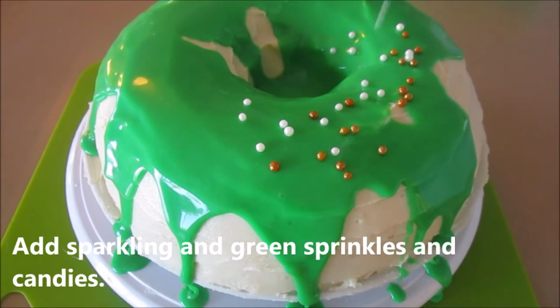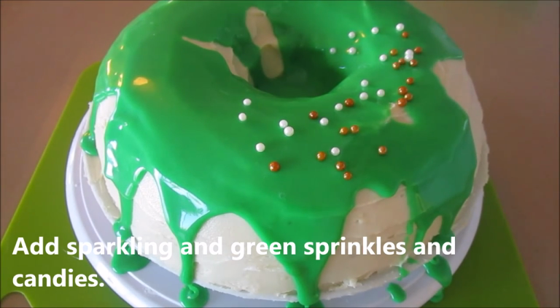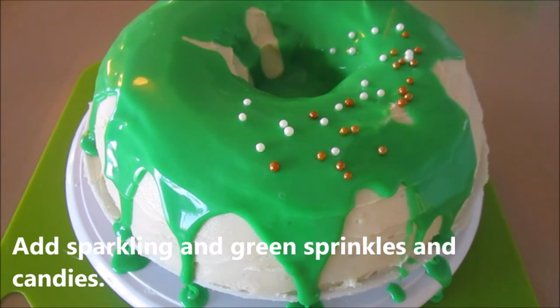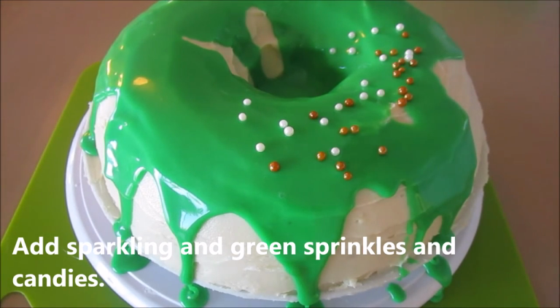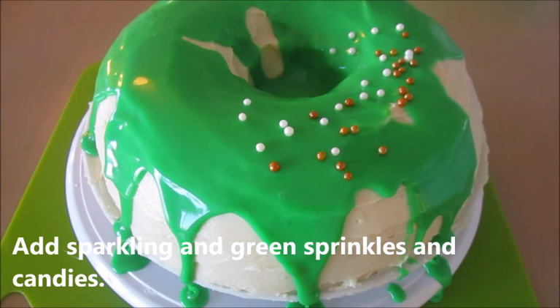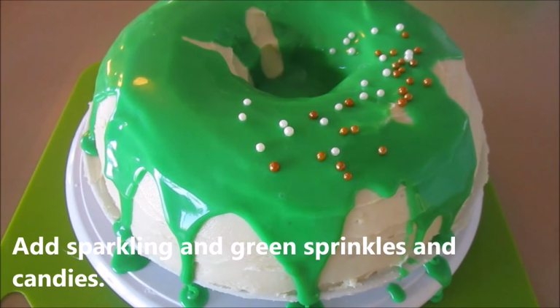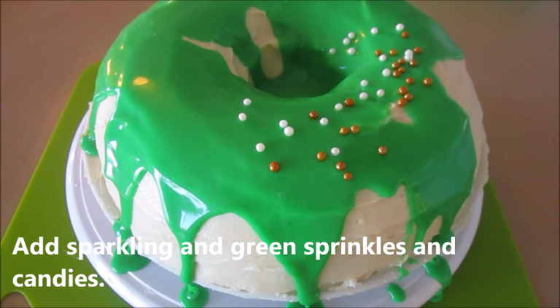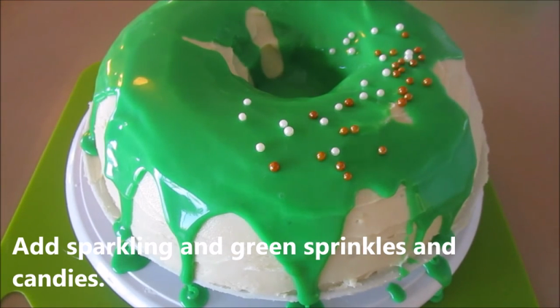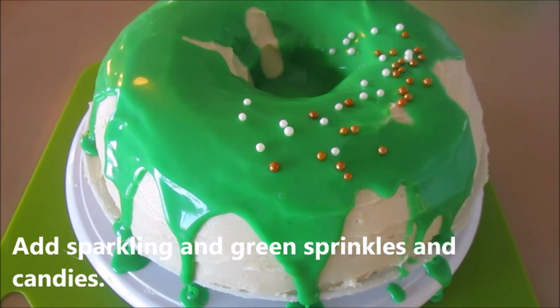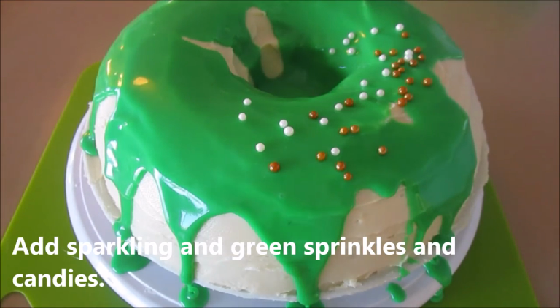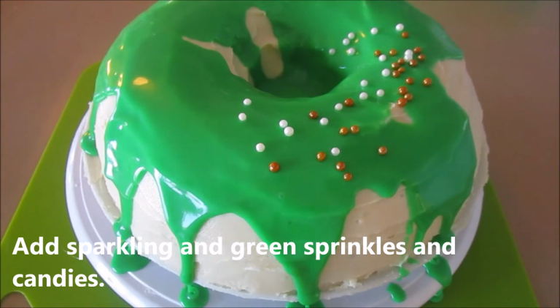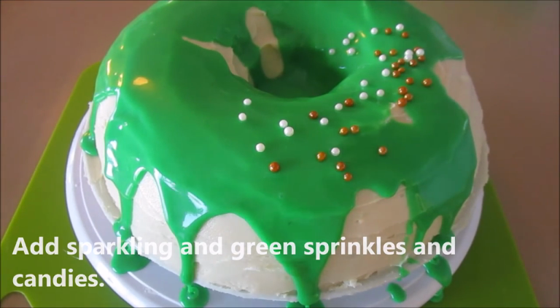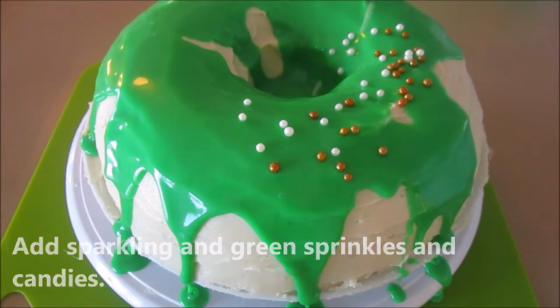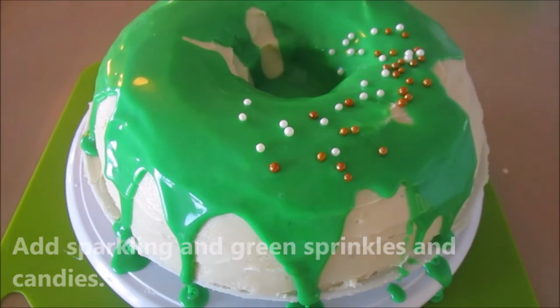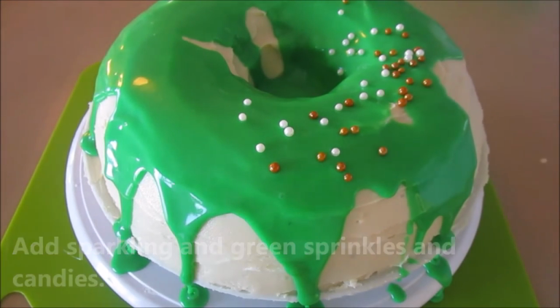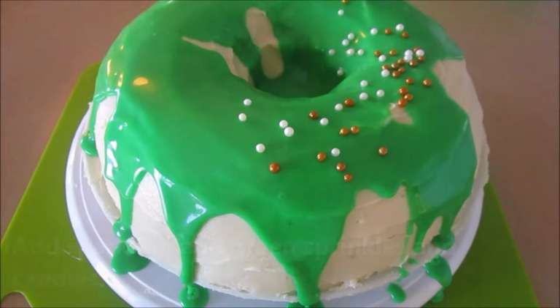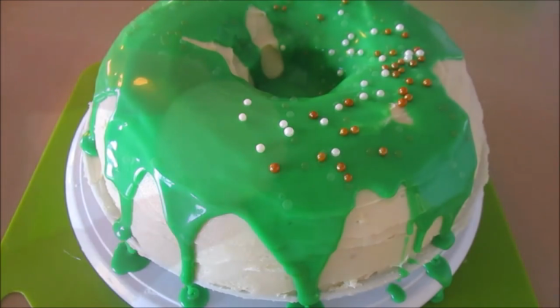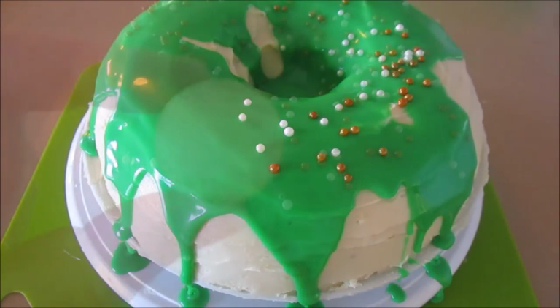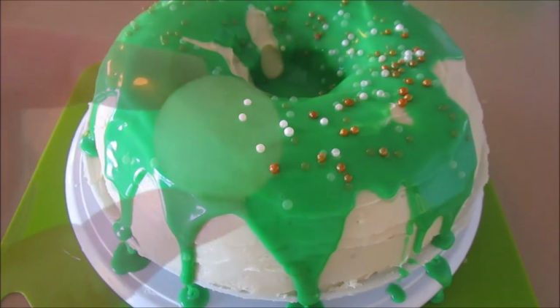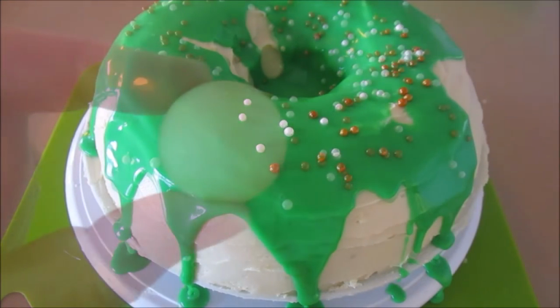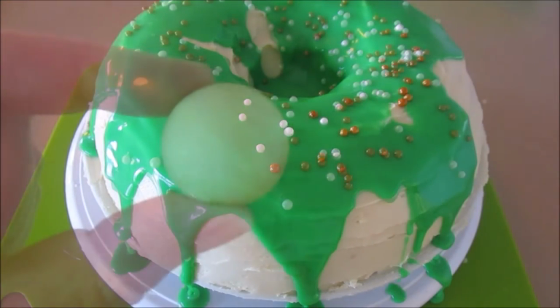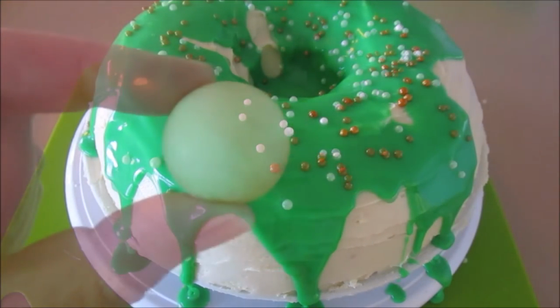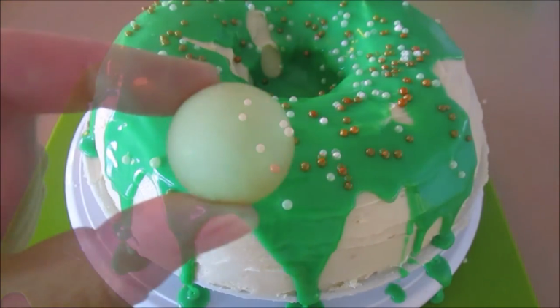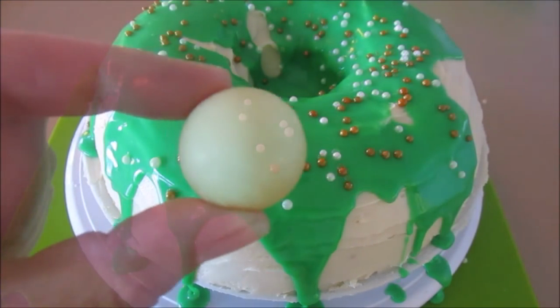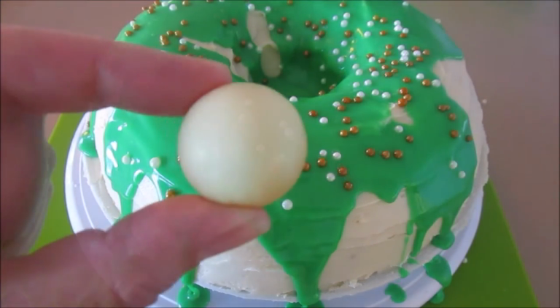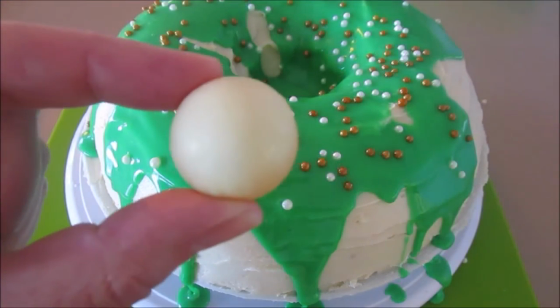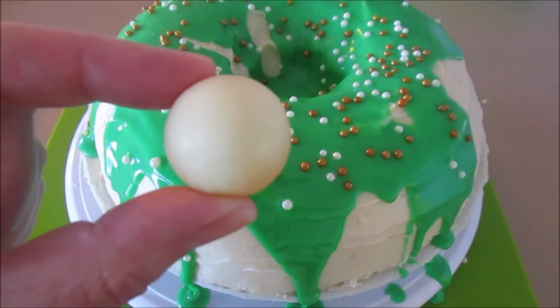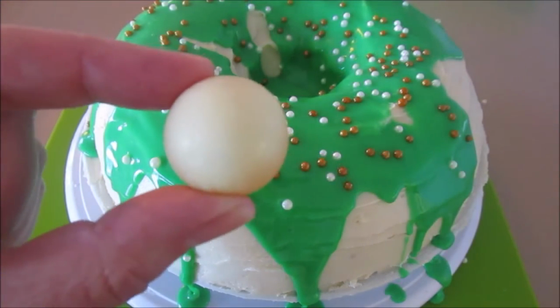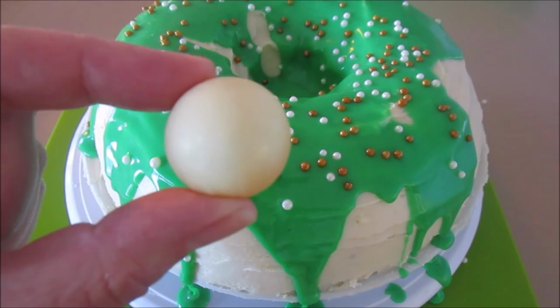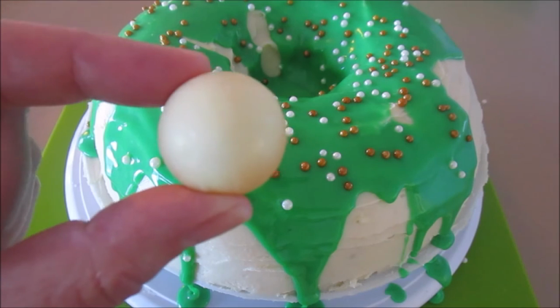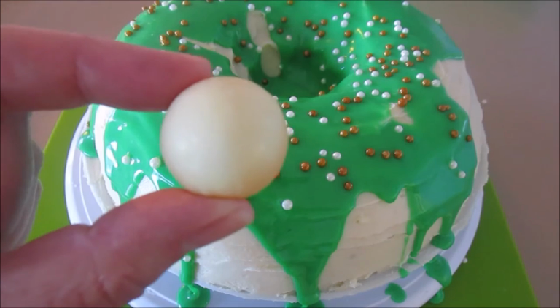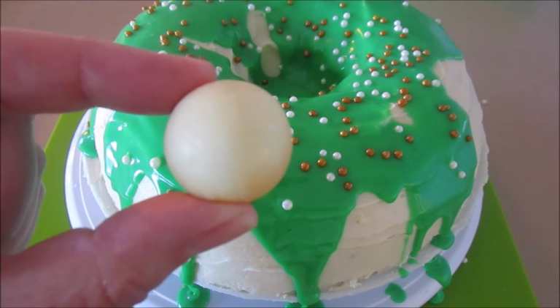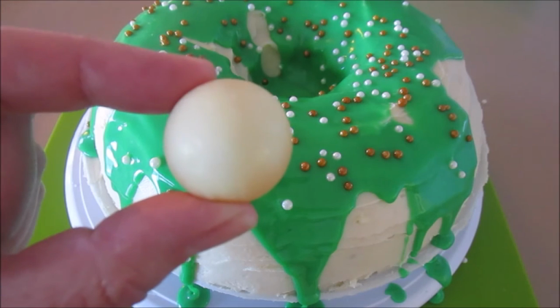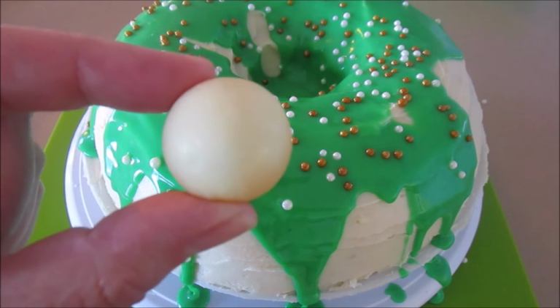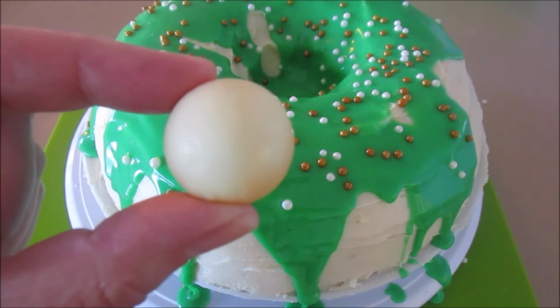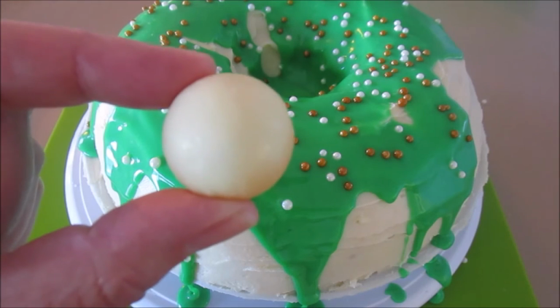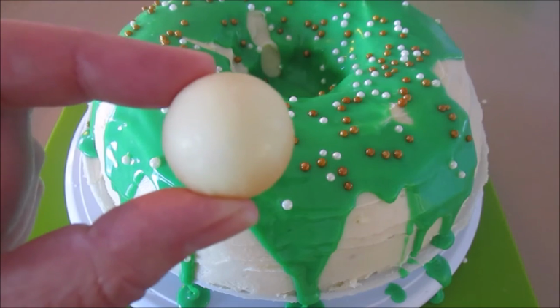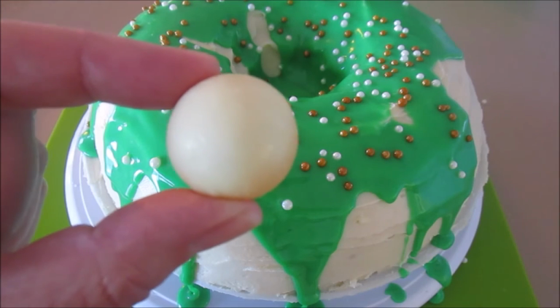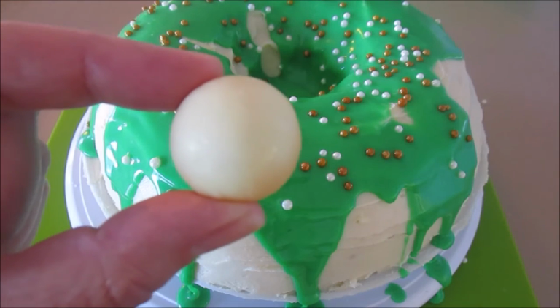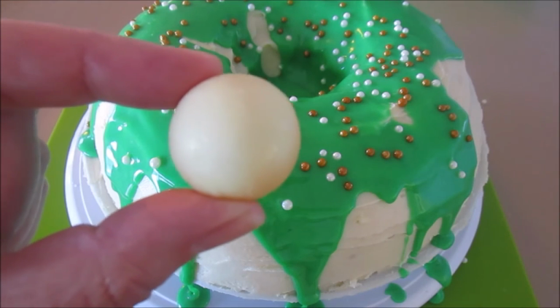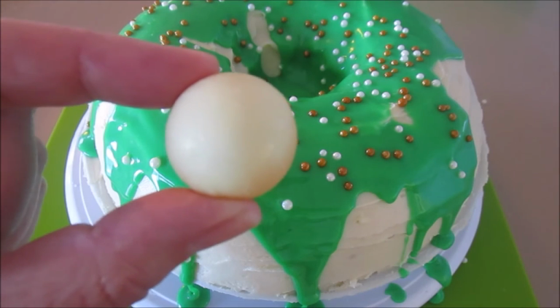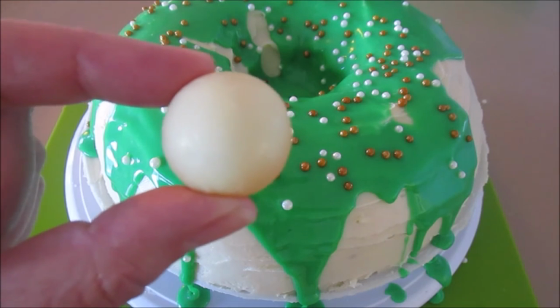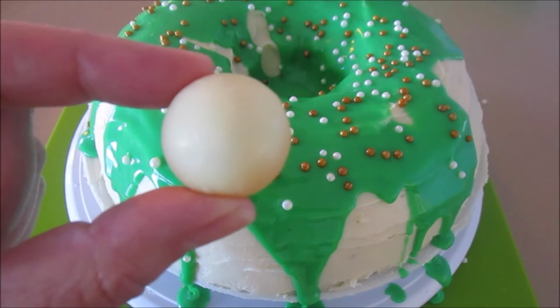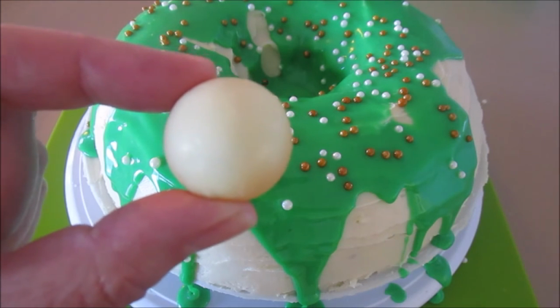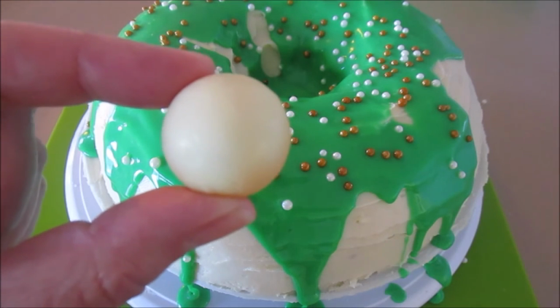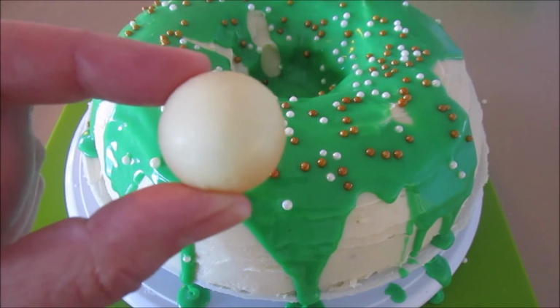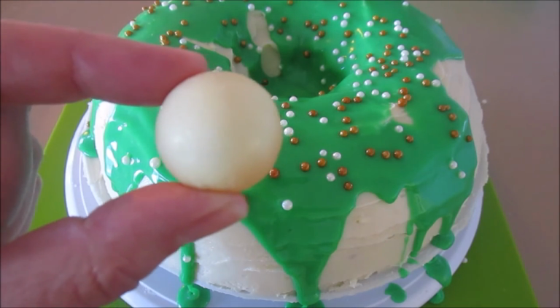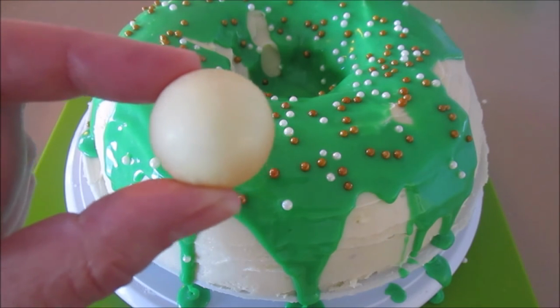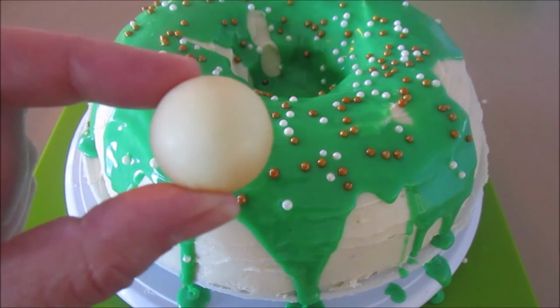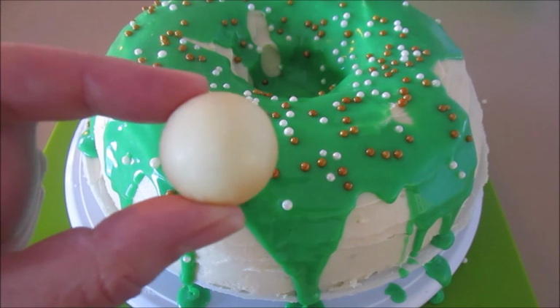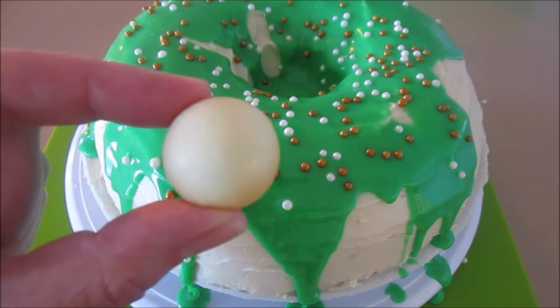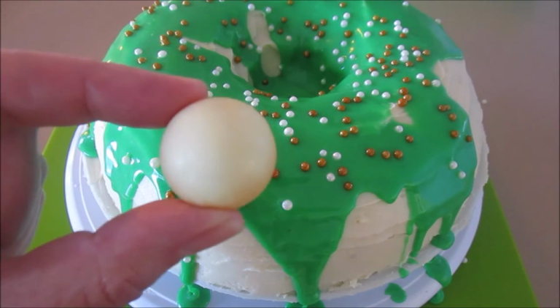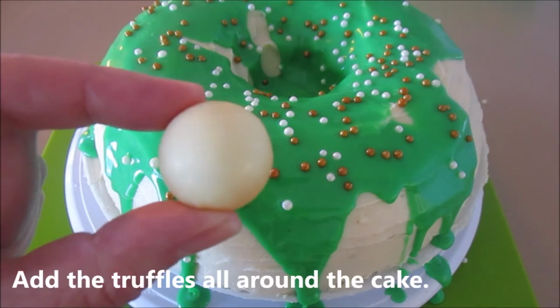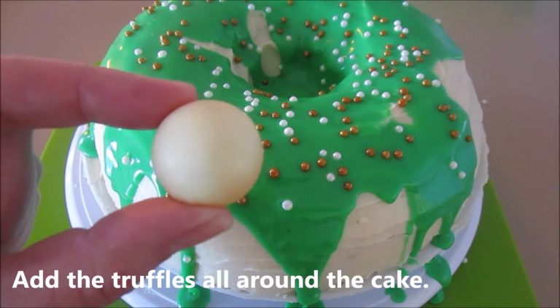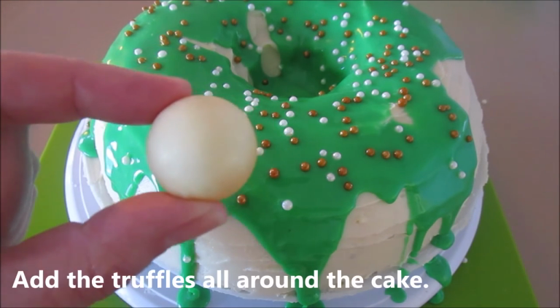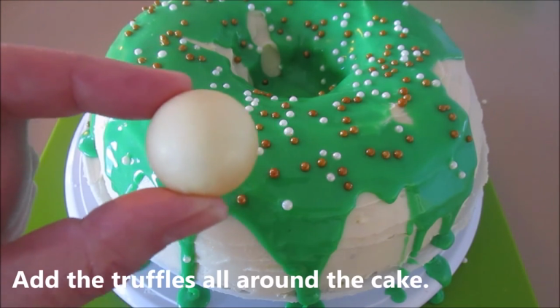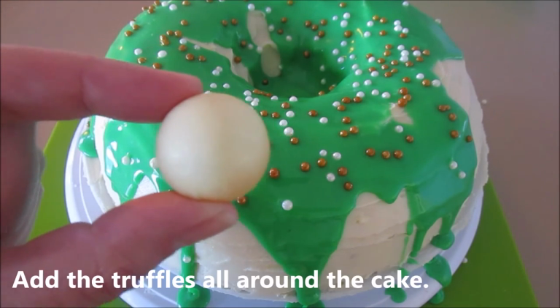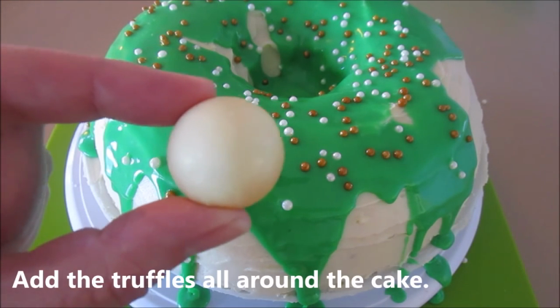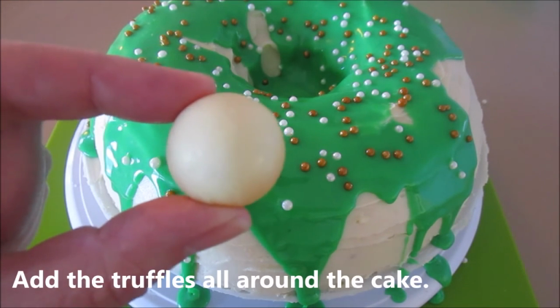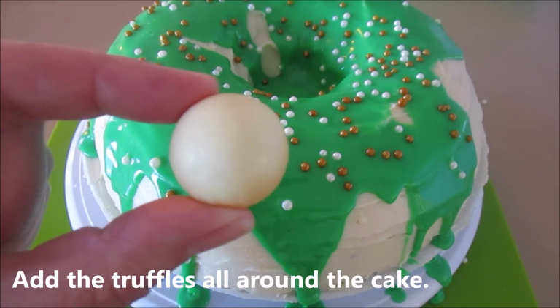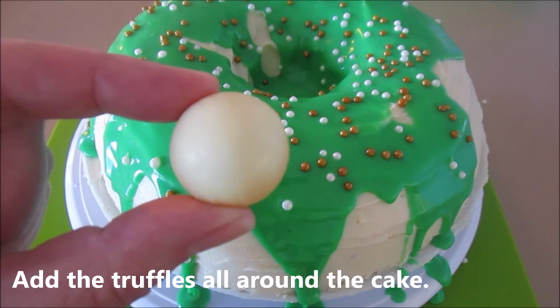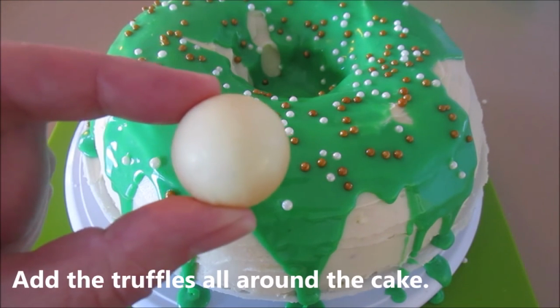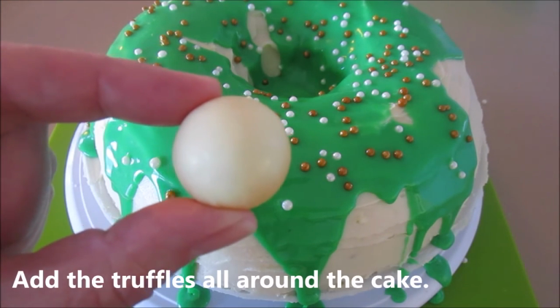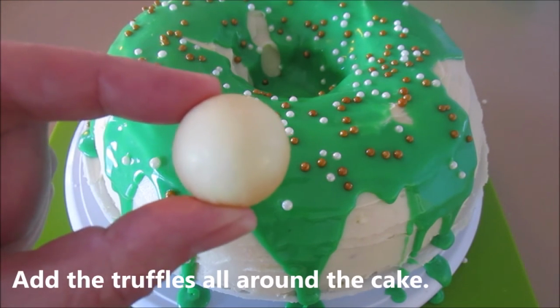Here I have some gold and white sprinkles — I'm going to sprinkle those on to give it a little festive flair. And here are the gold white chocolates and I'm going to put these on the side of the cake.